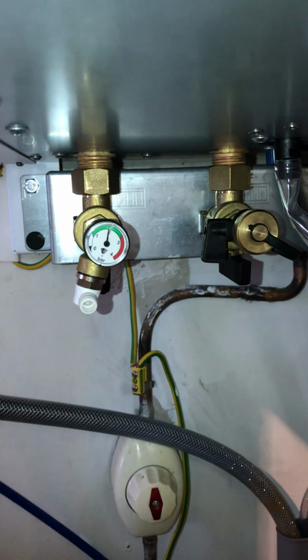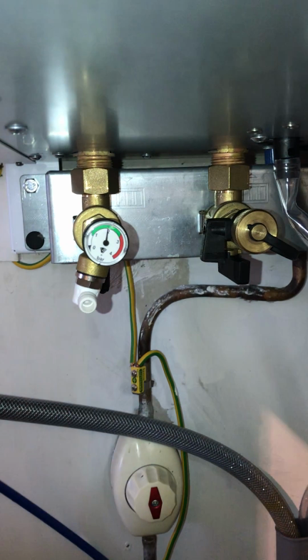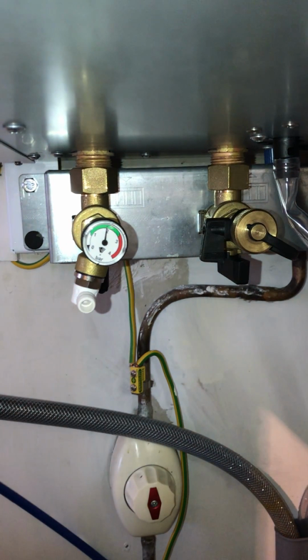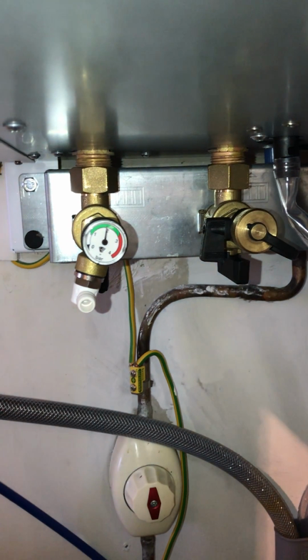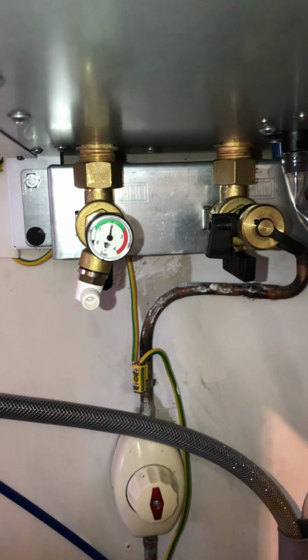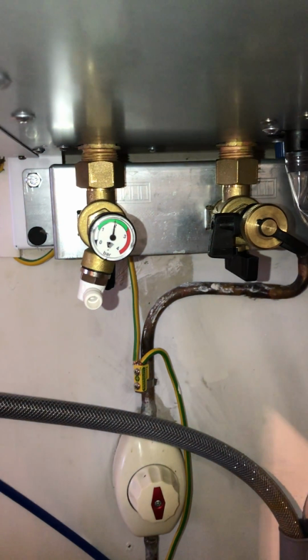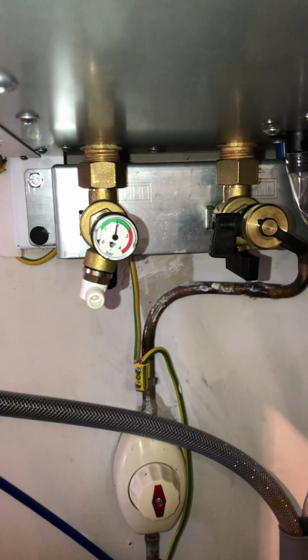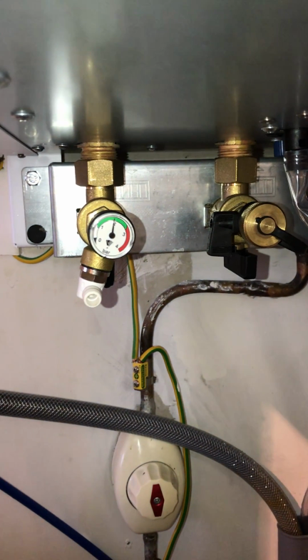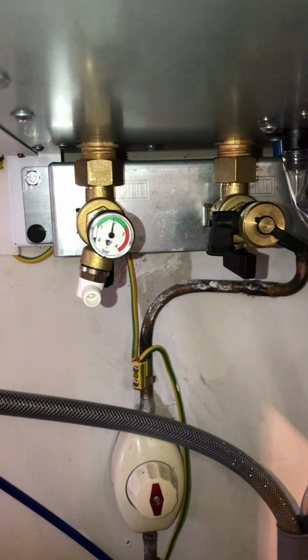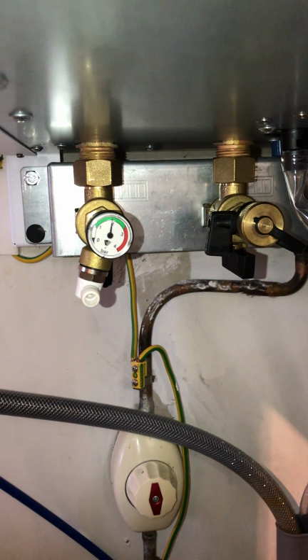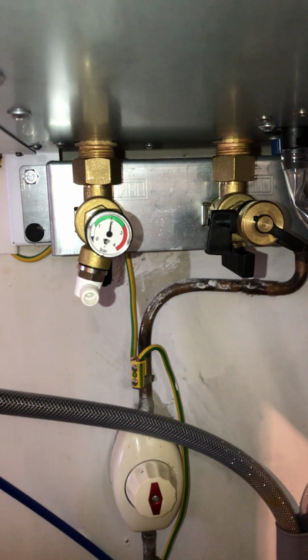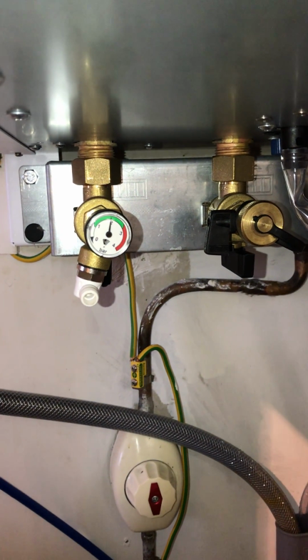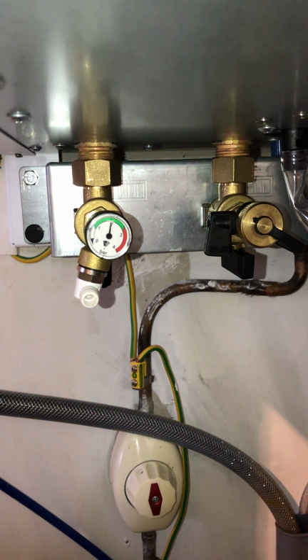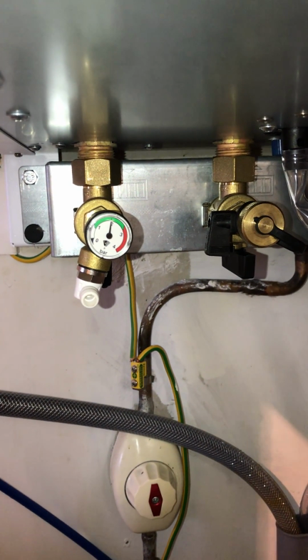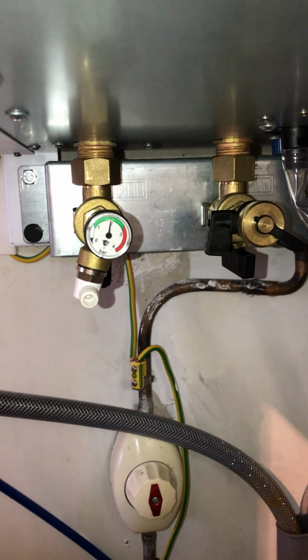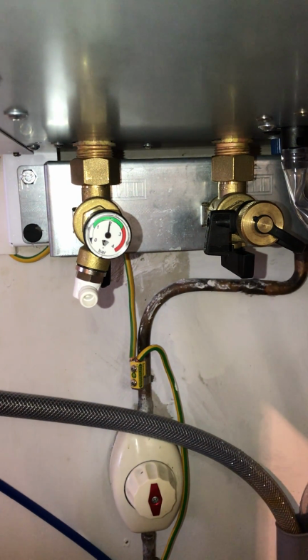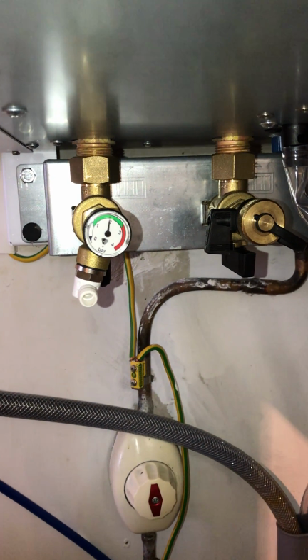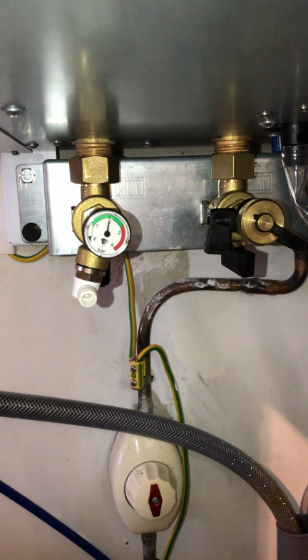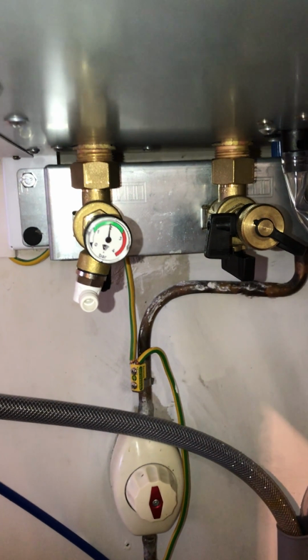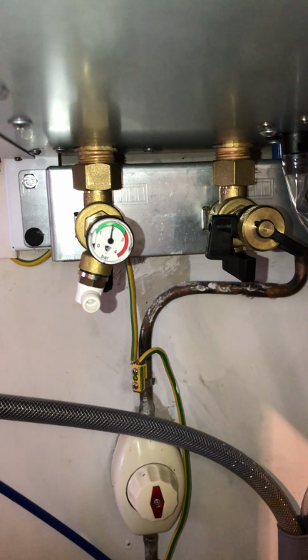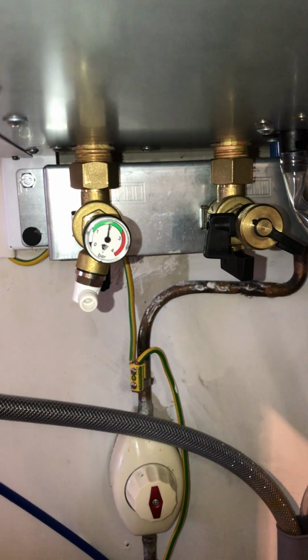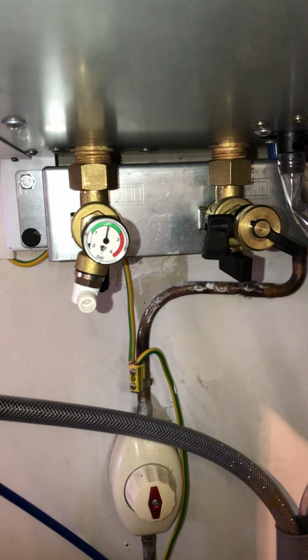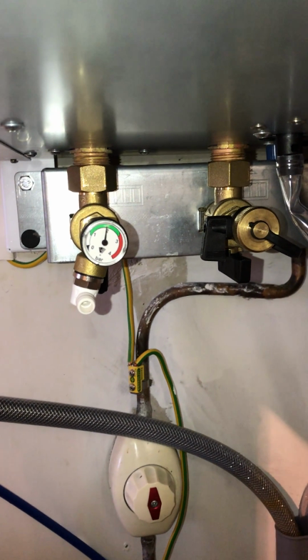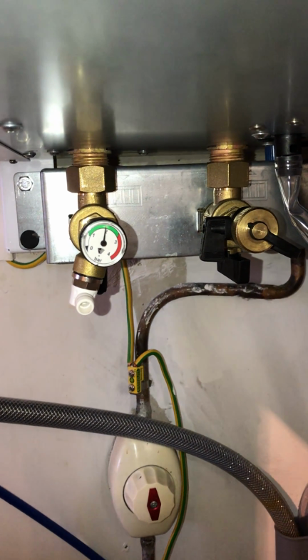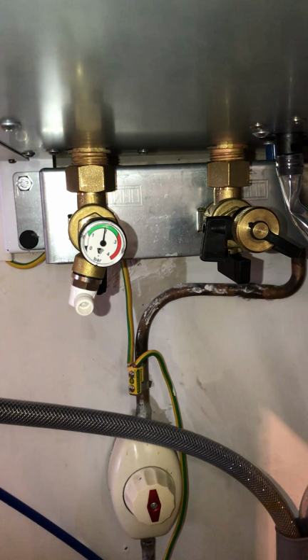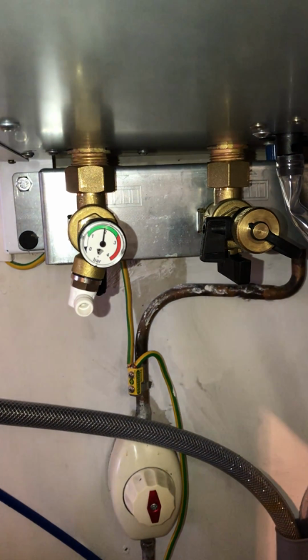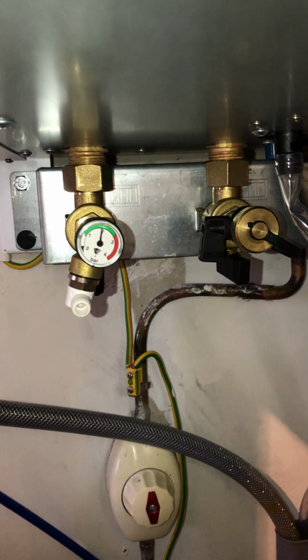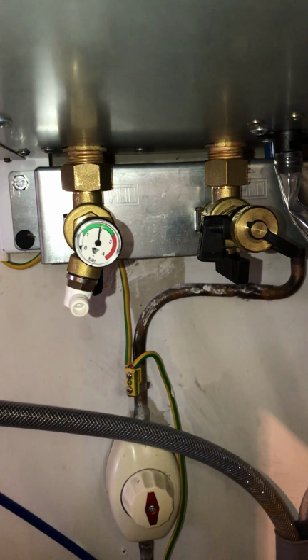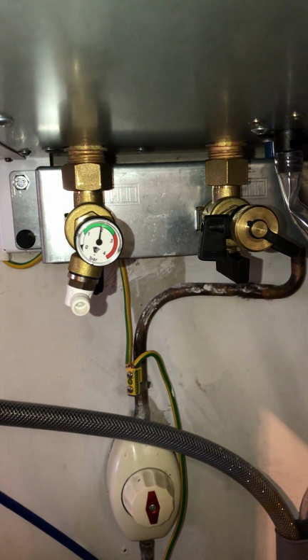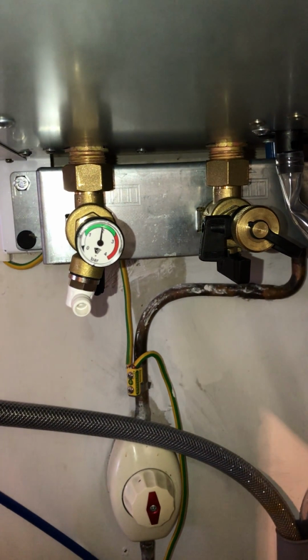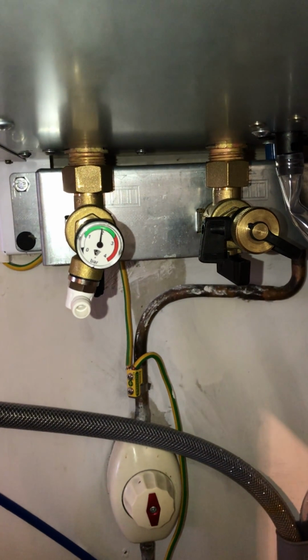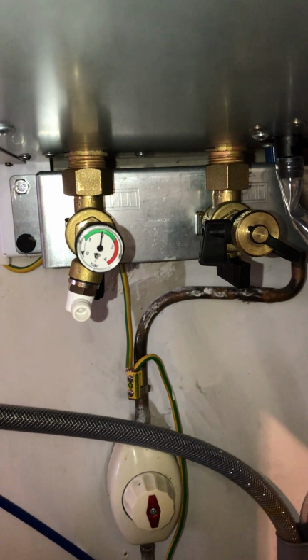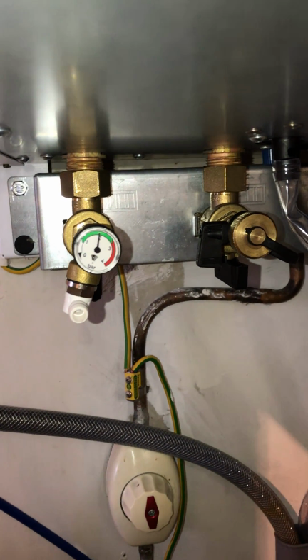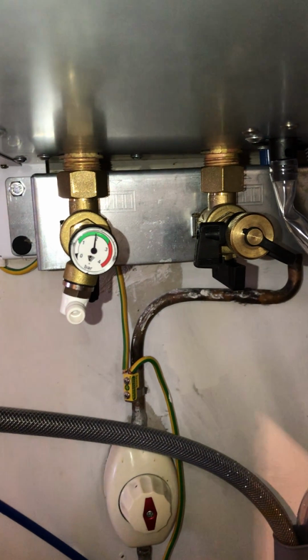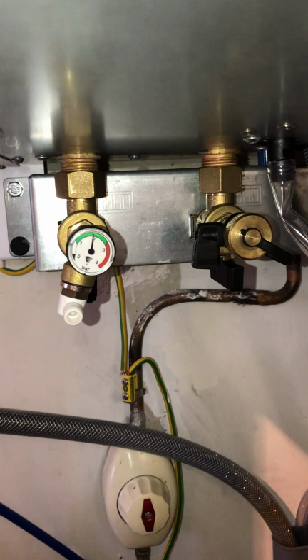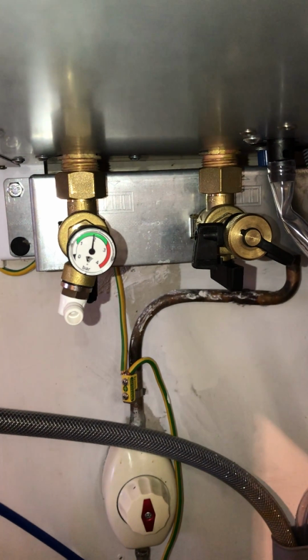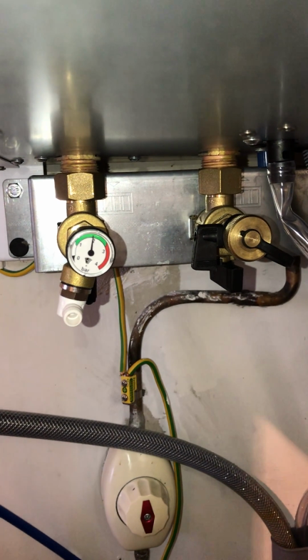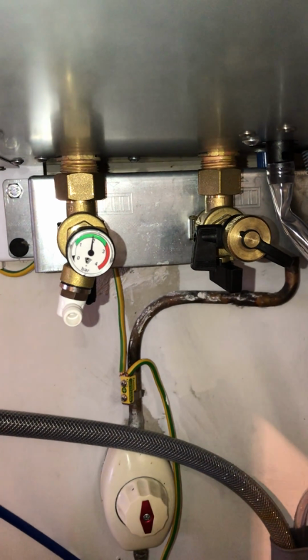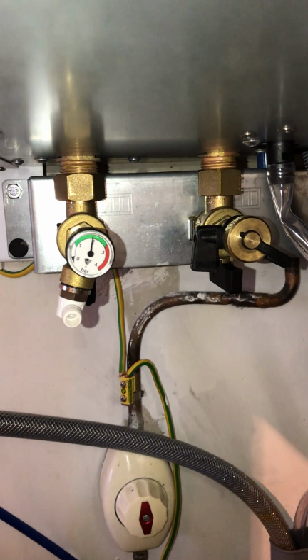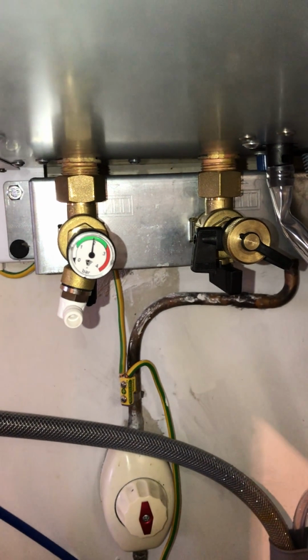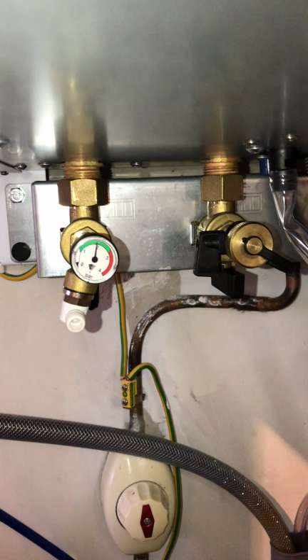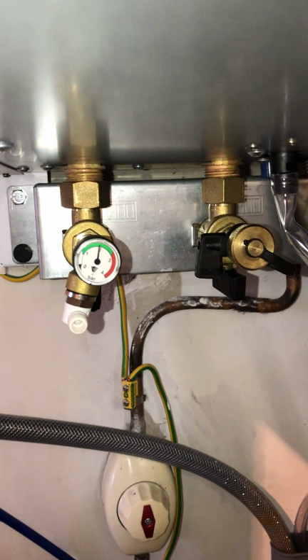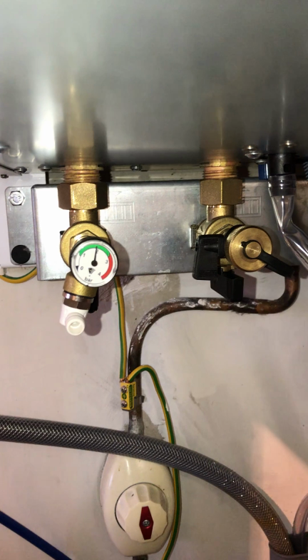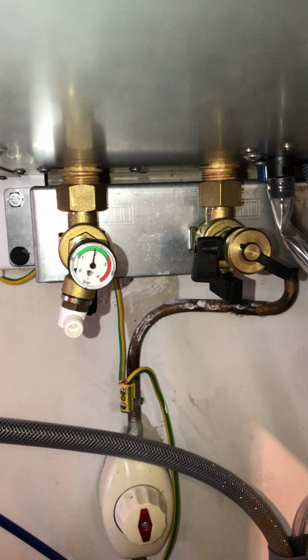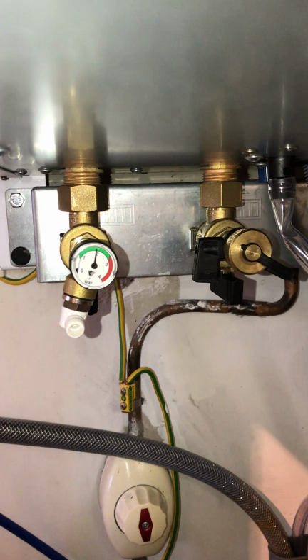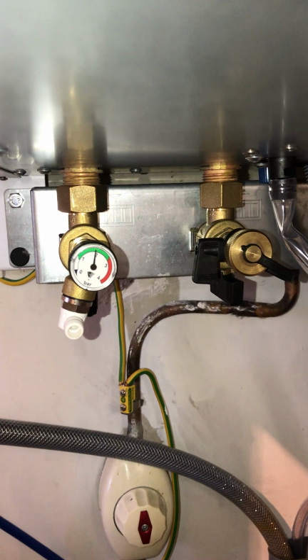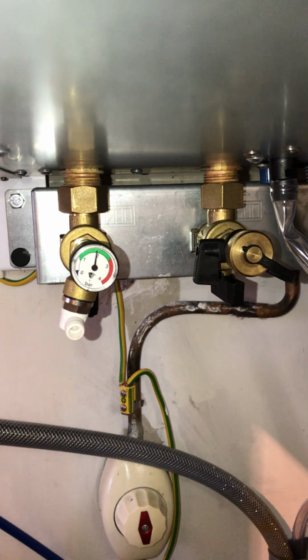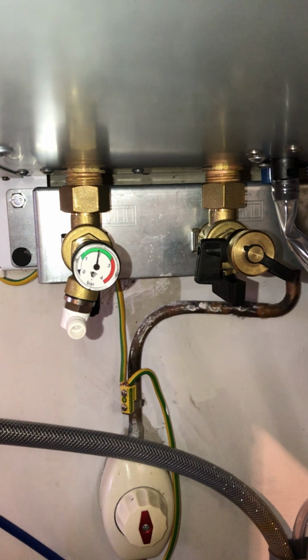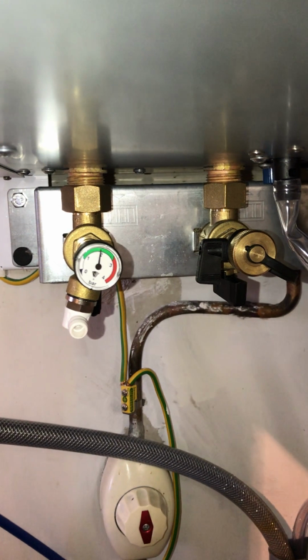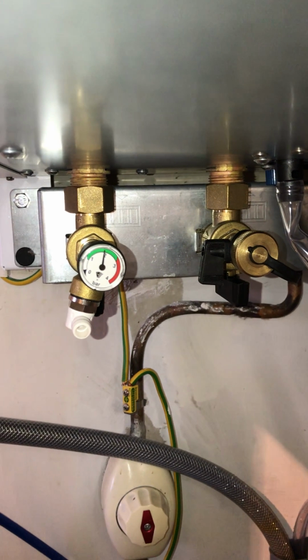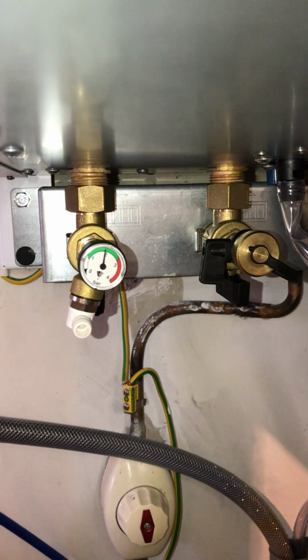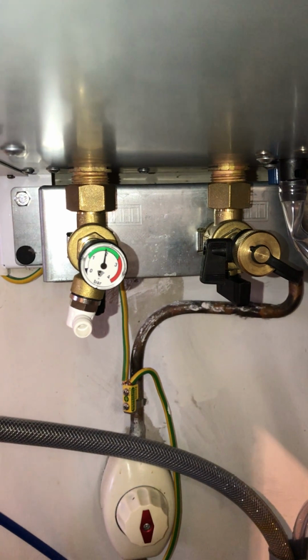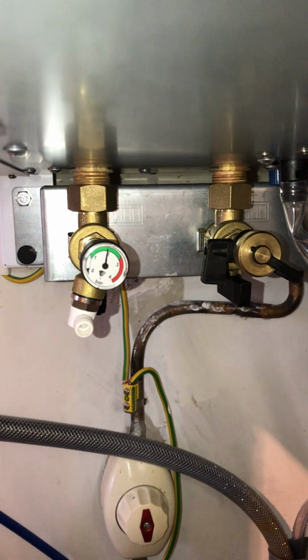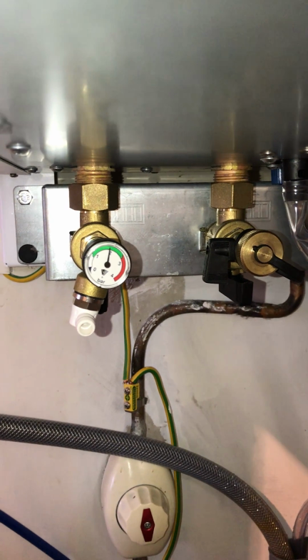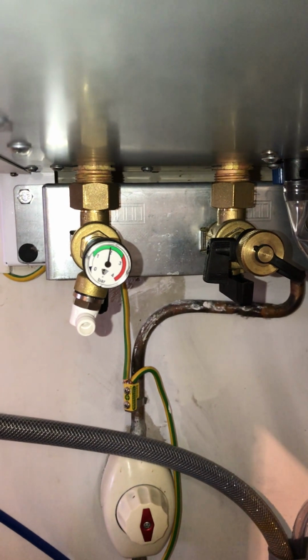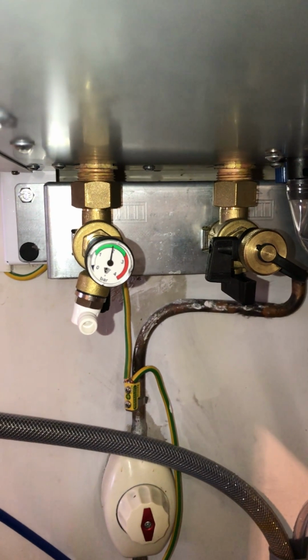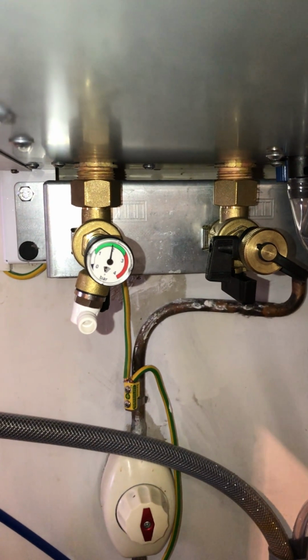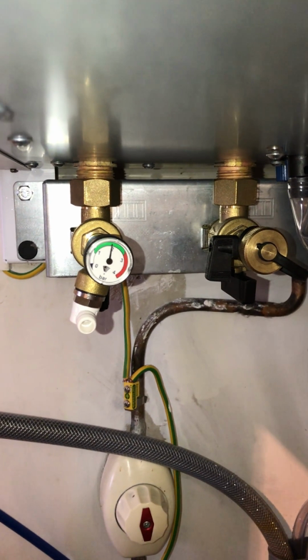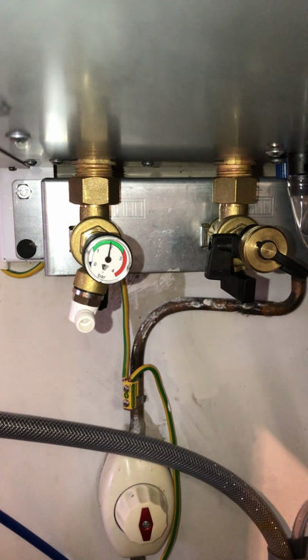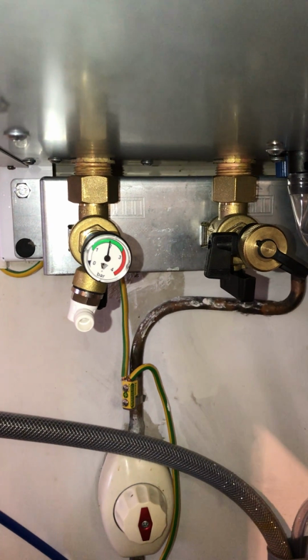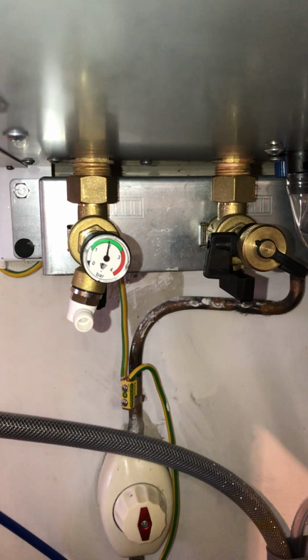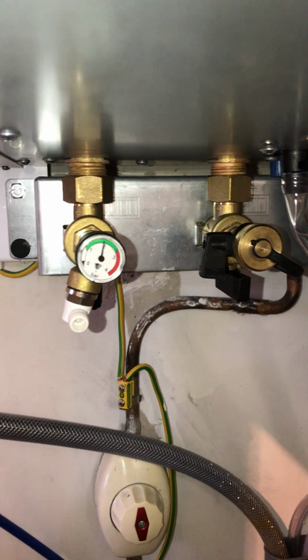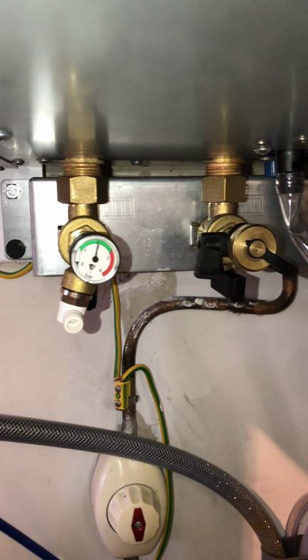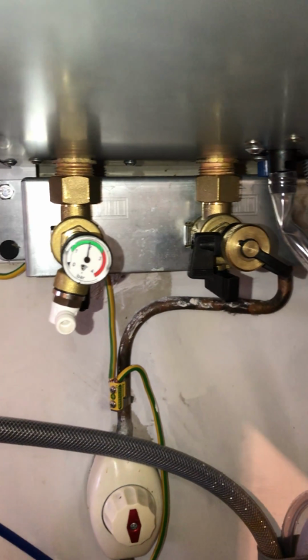I've seen recommendations for one or 1.2 bar, but our plumber has just been on to say stop it when it reaches two.